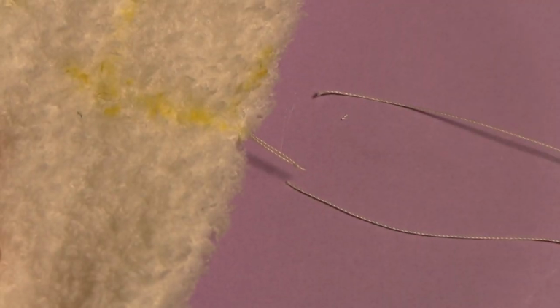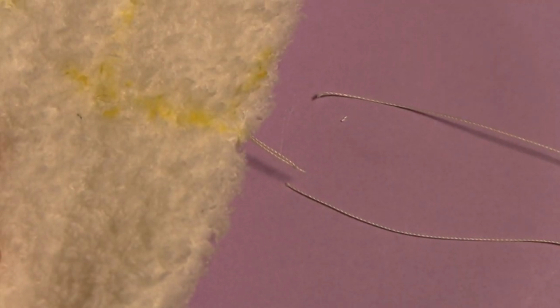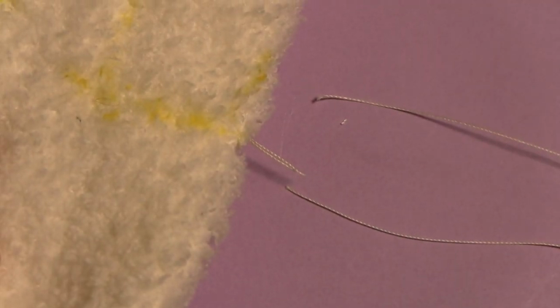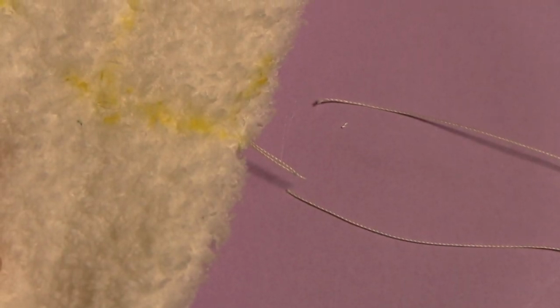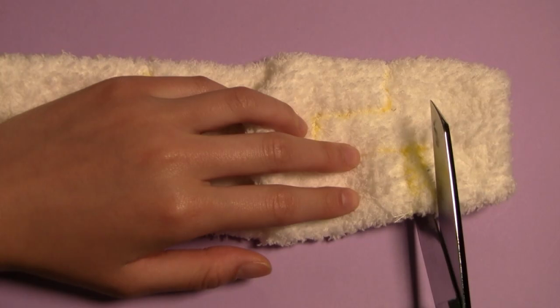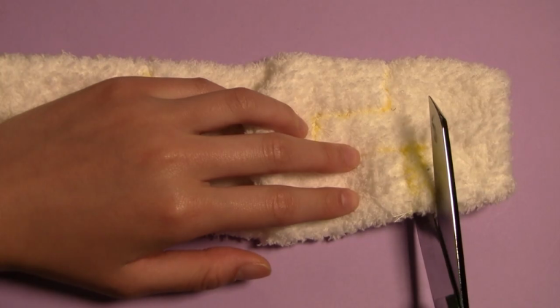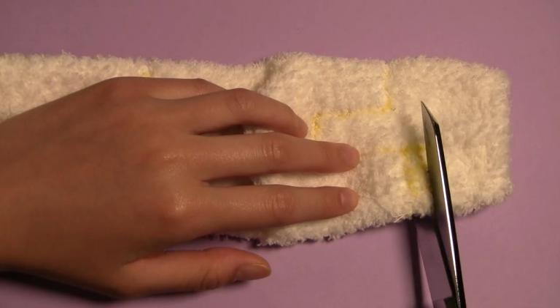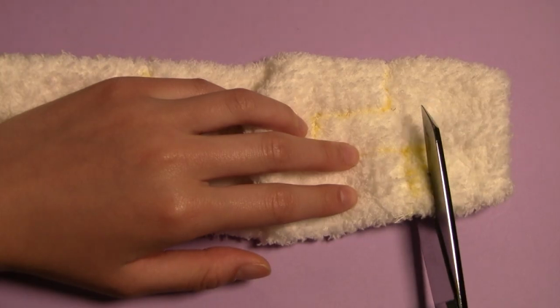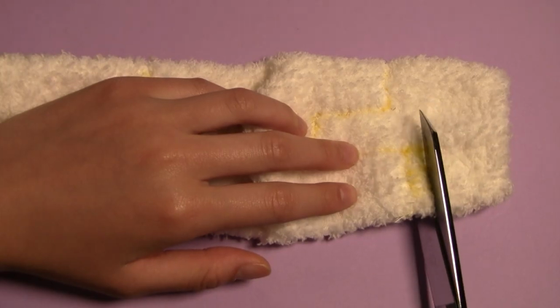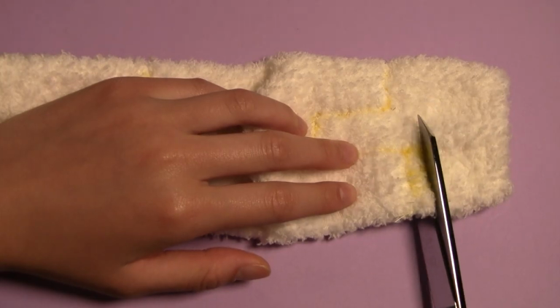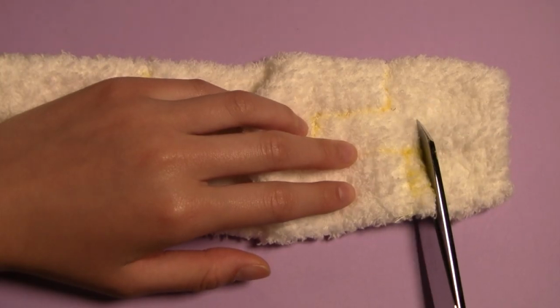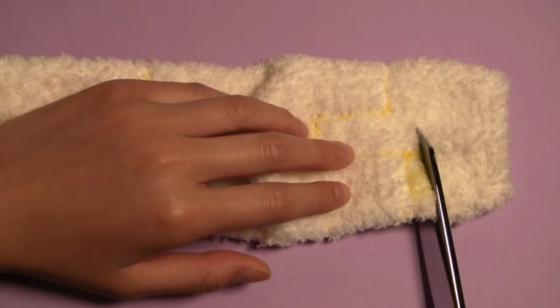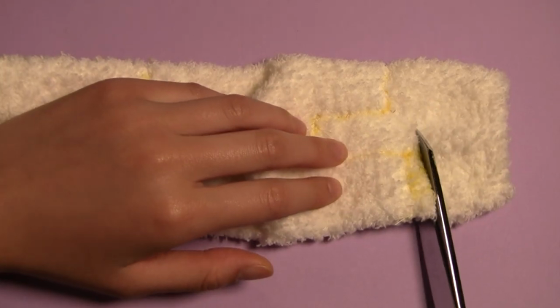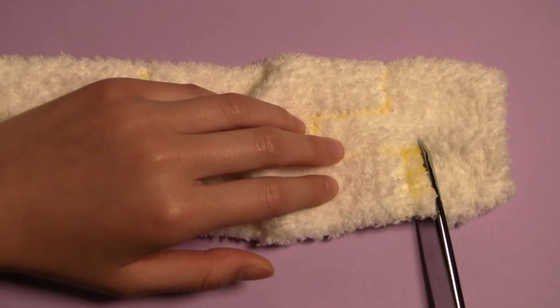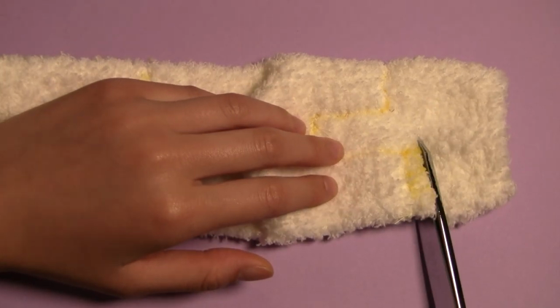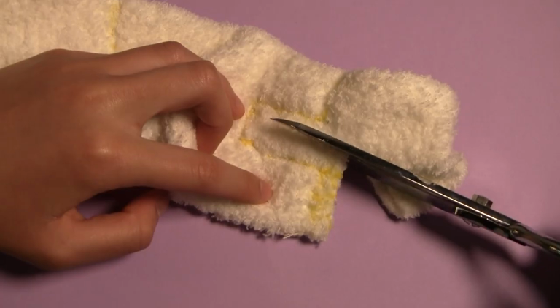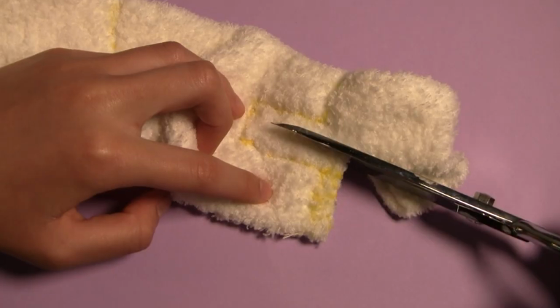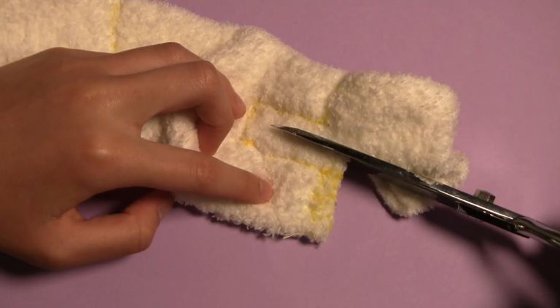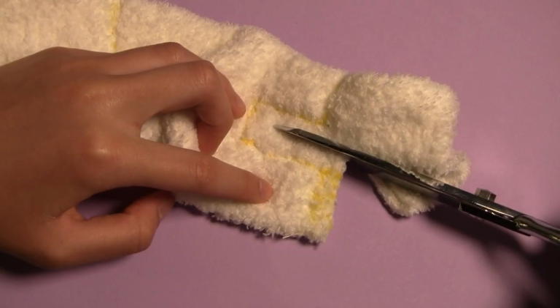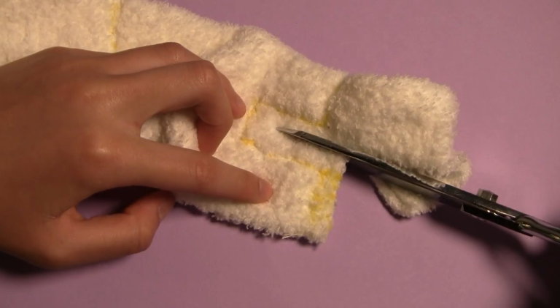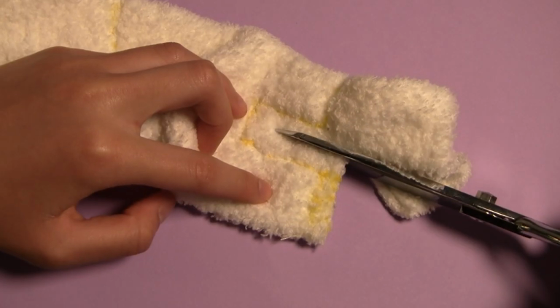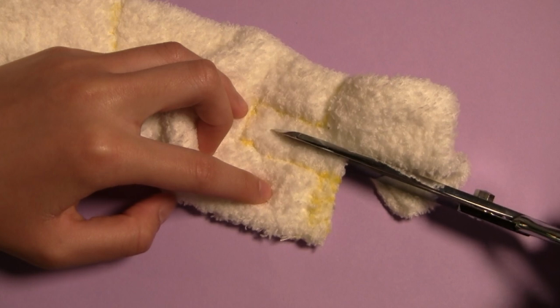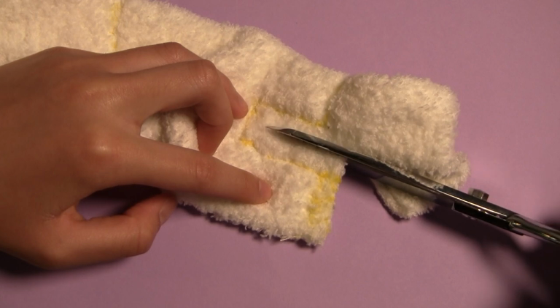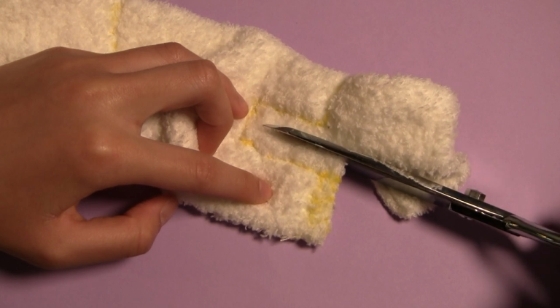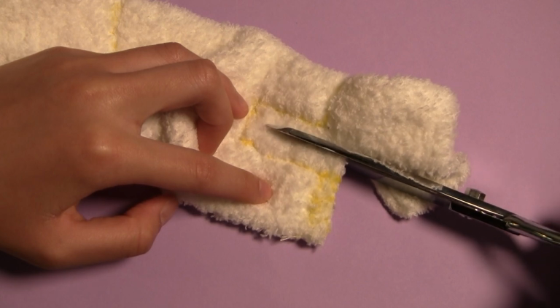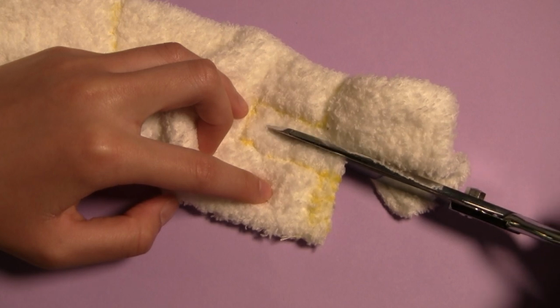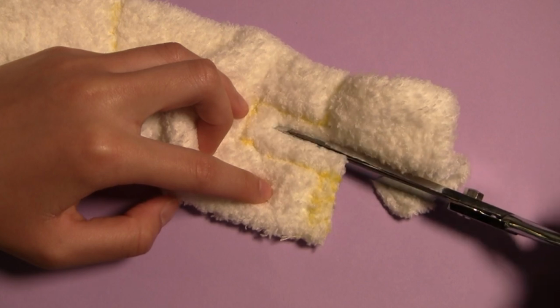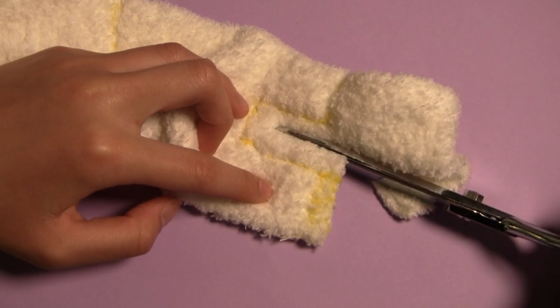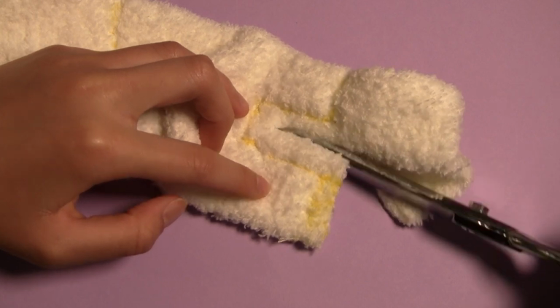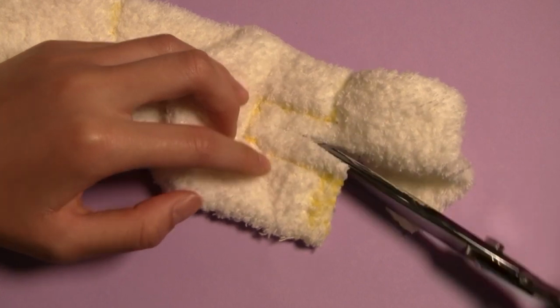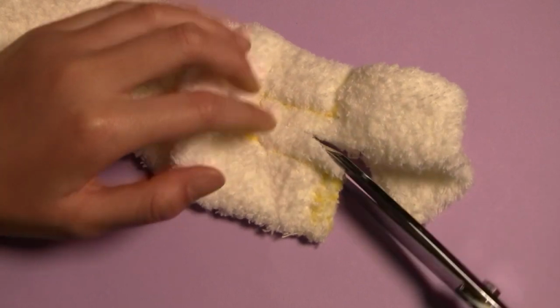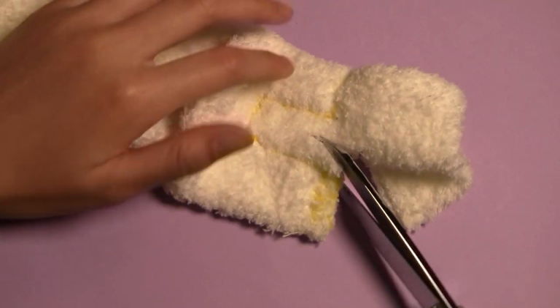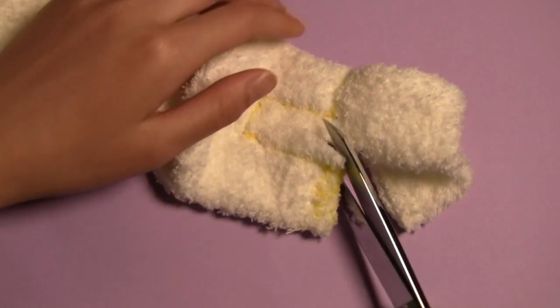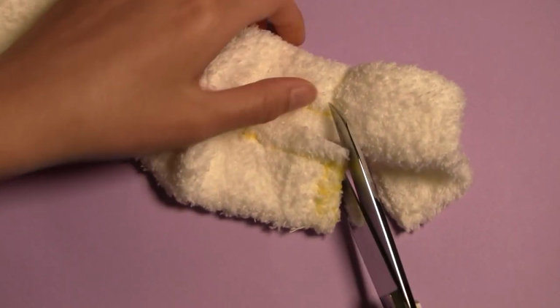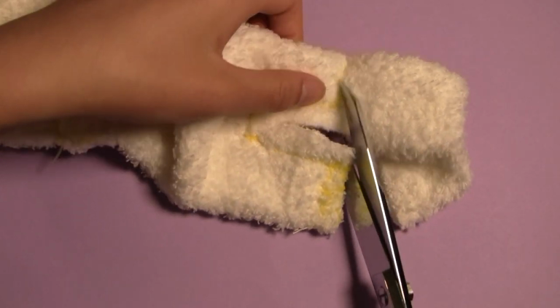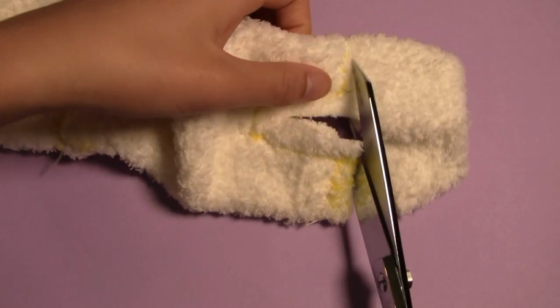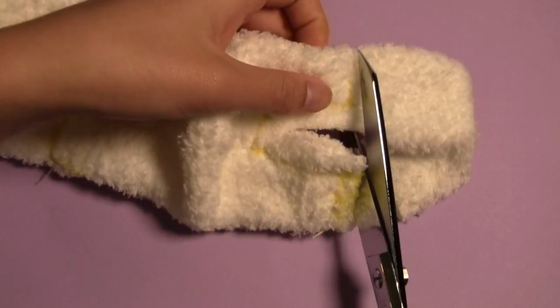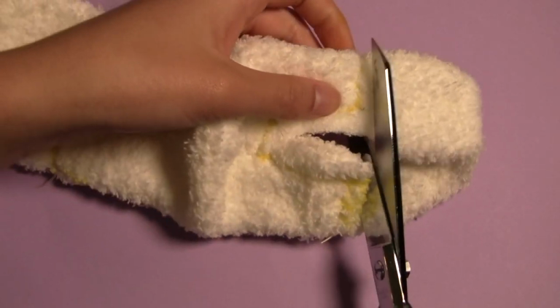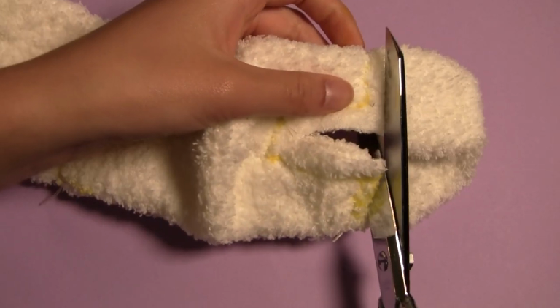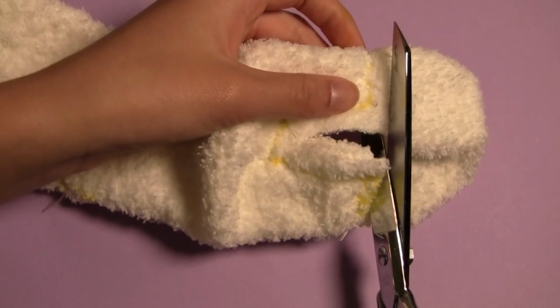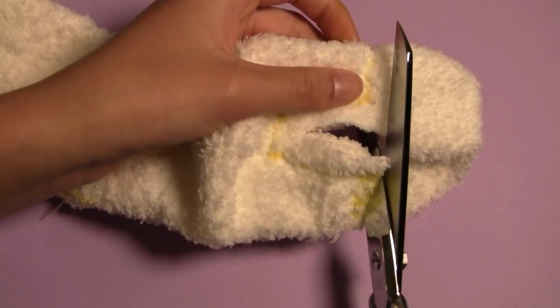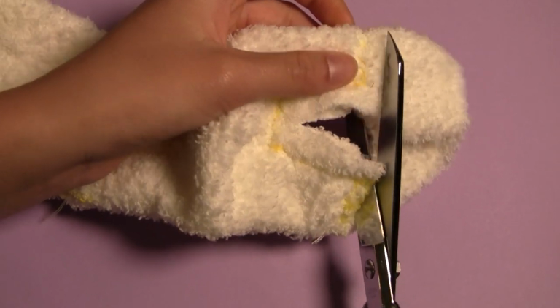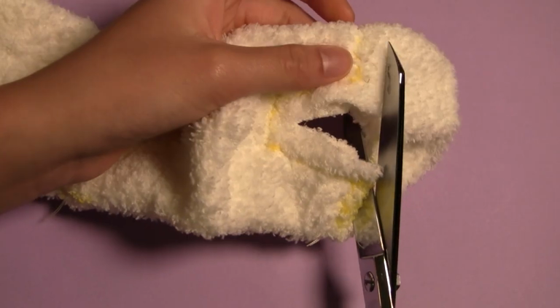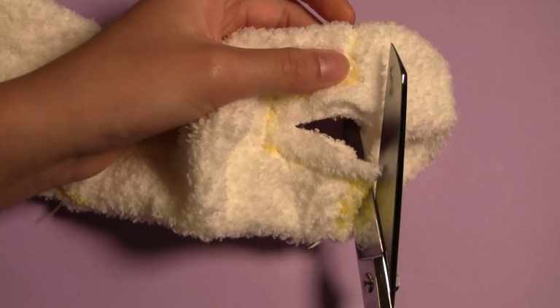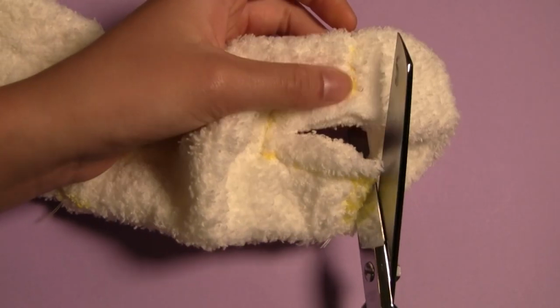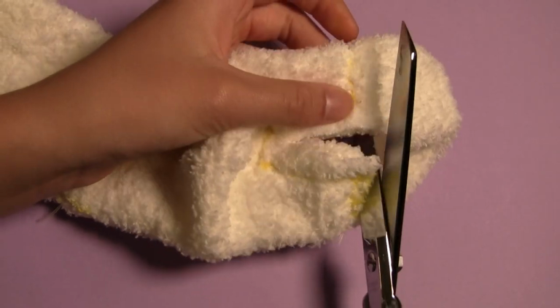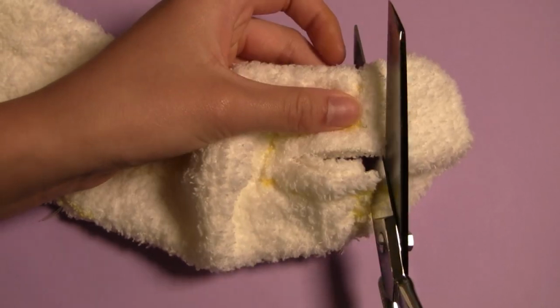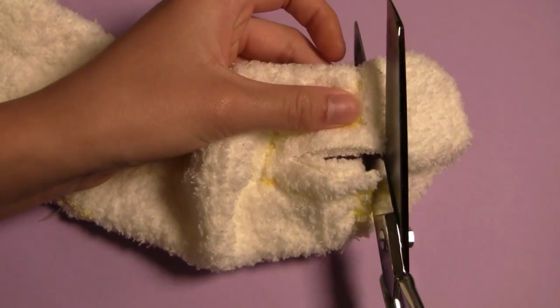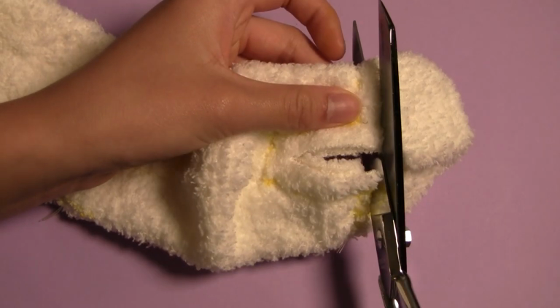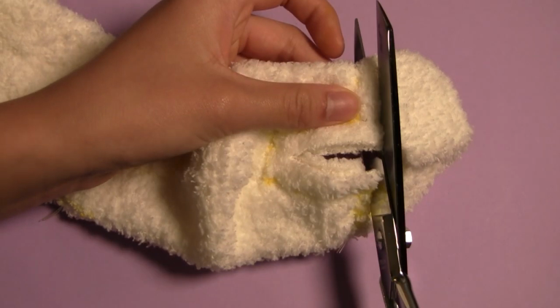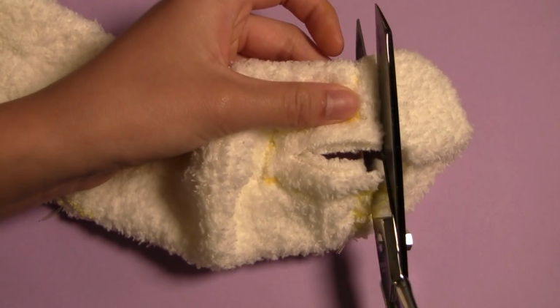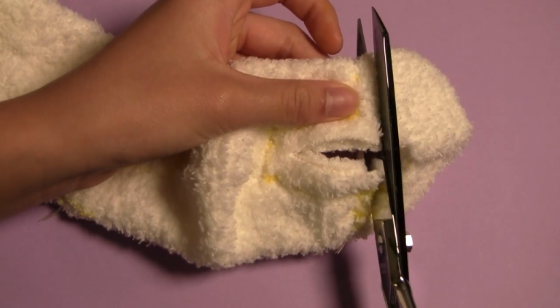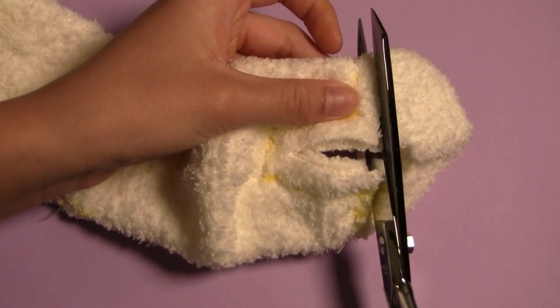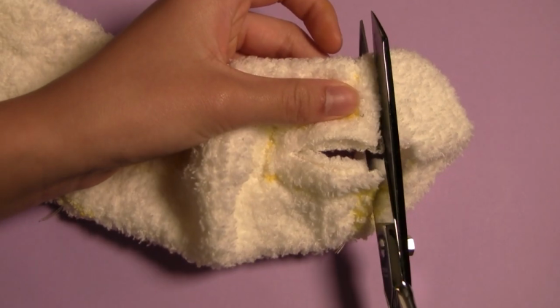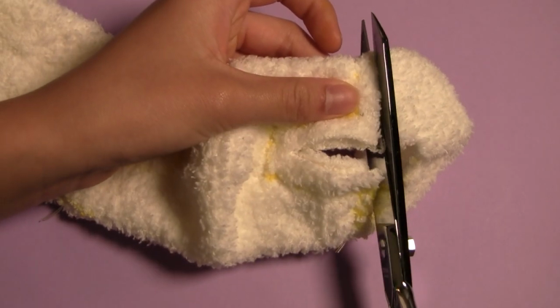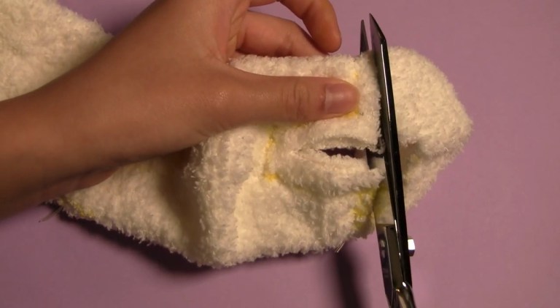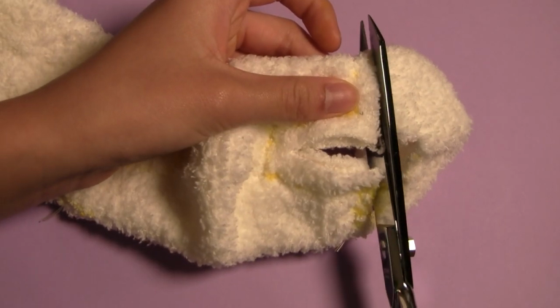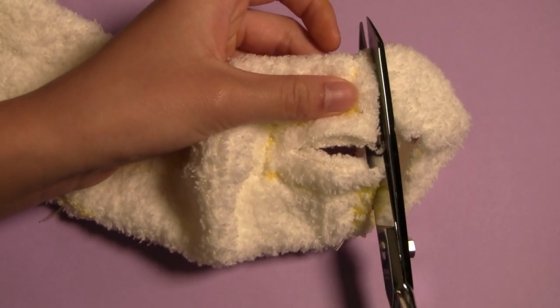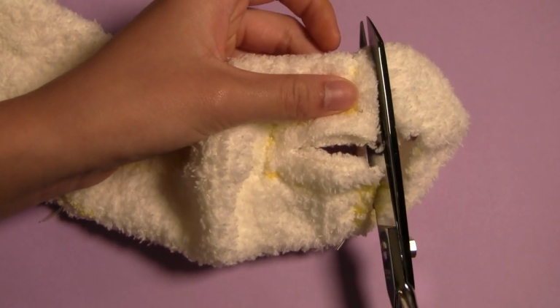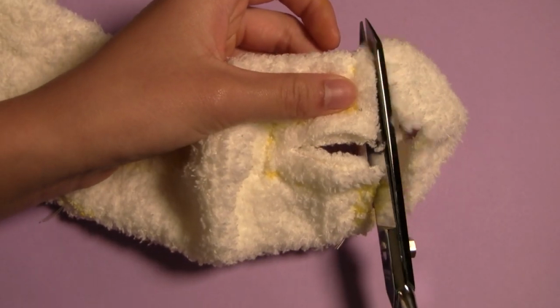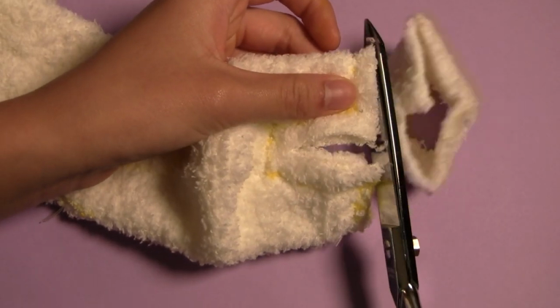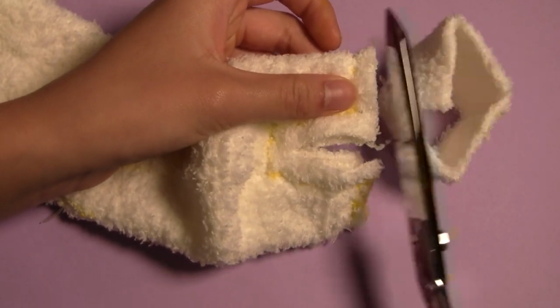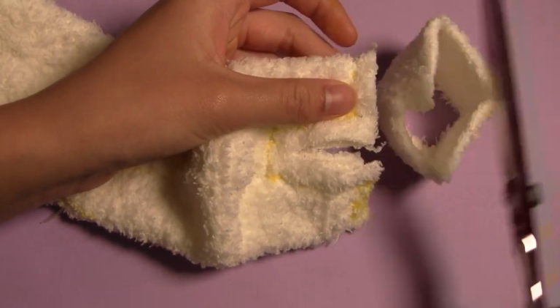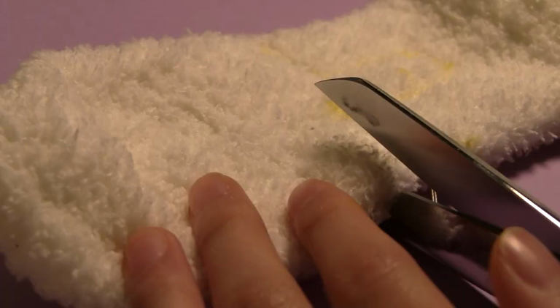Next, you can cut out your piece with fabric shears, and make sure to save all the scraps, because it's going to be a little tight fitting the pieces on this one.